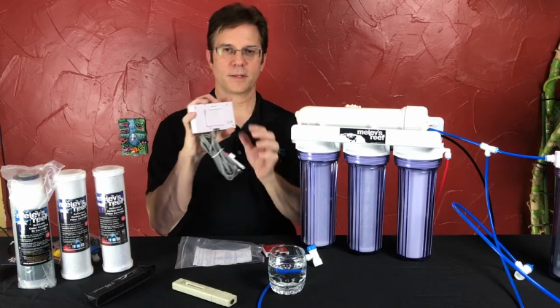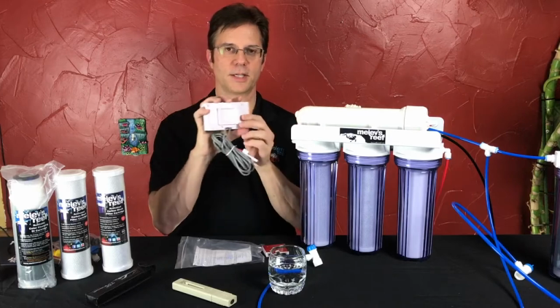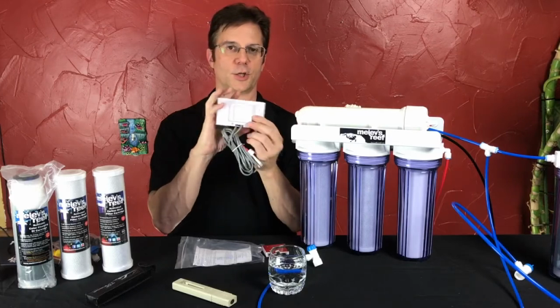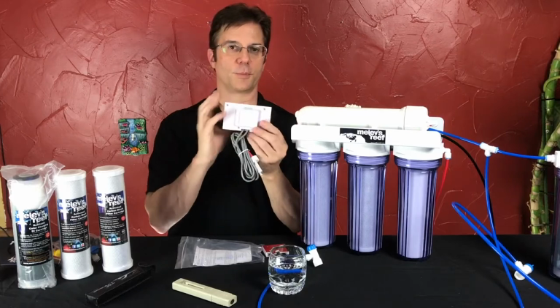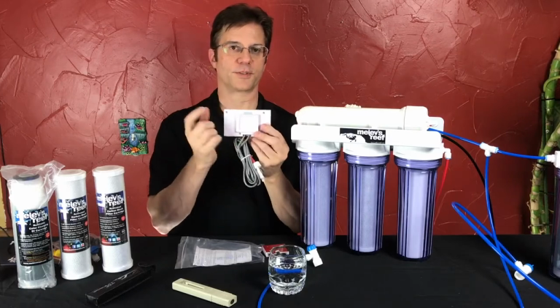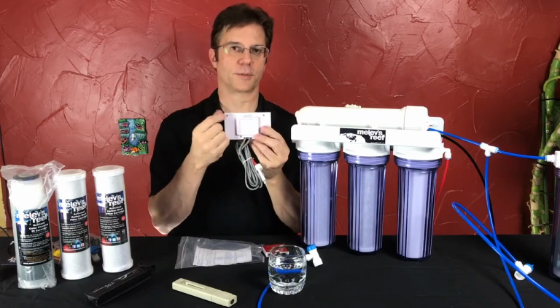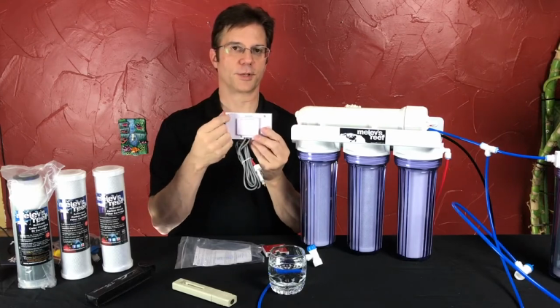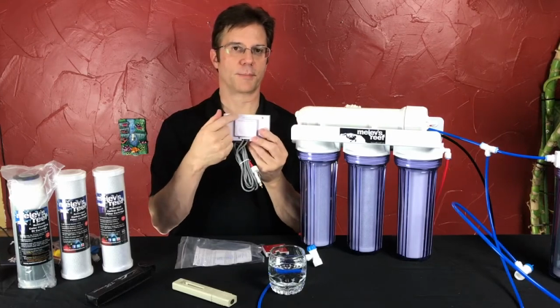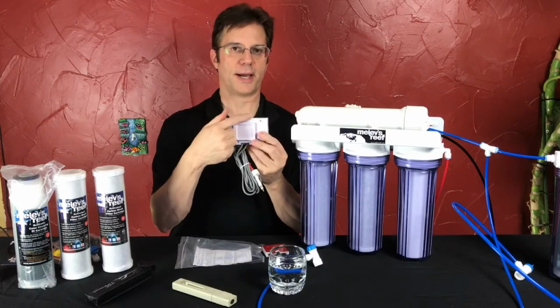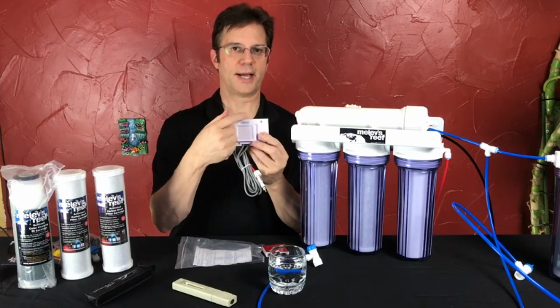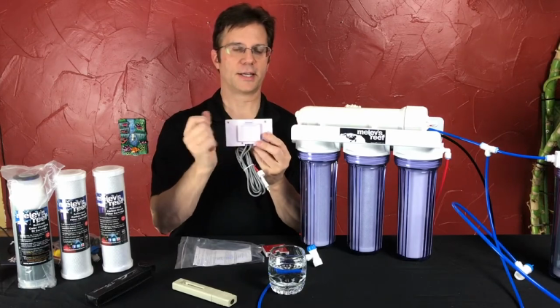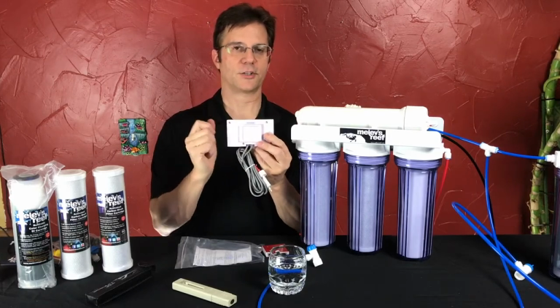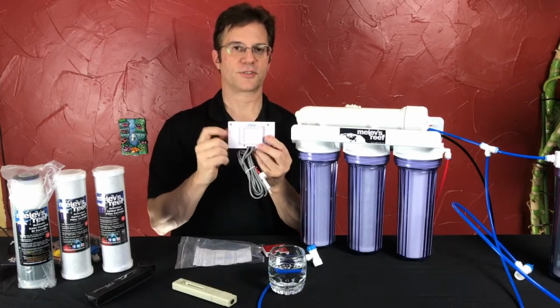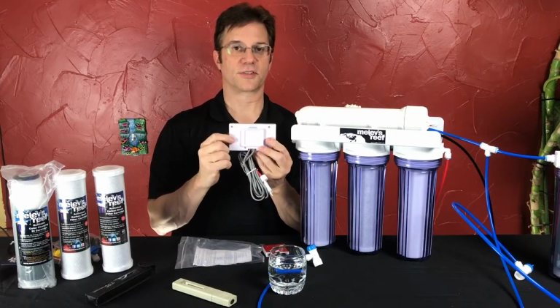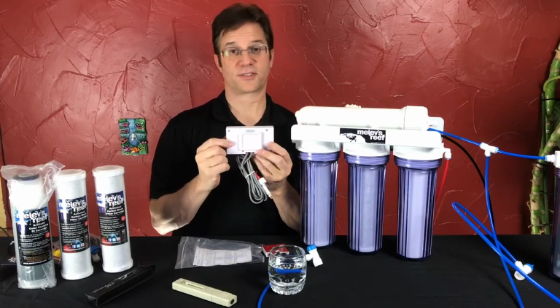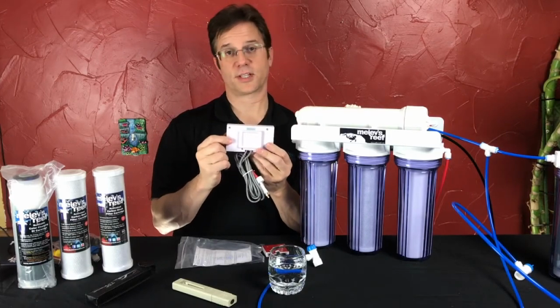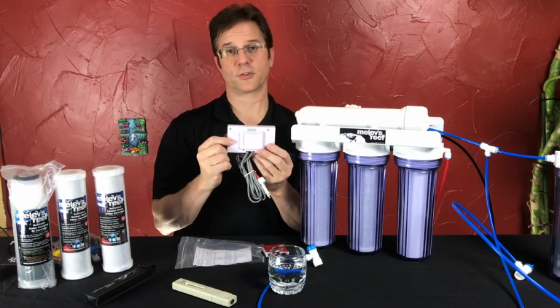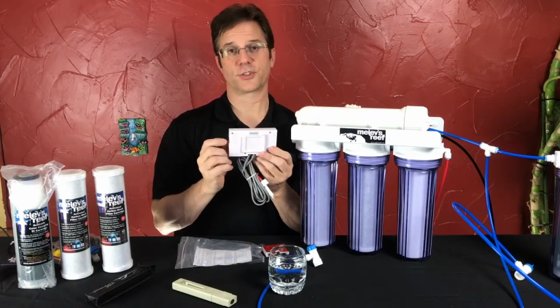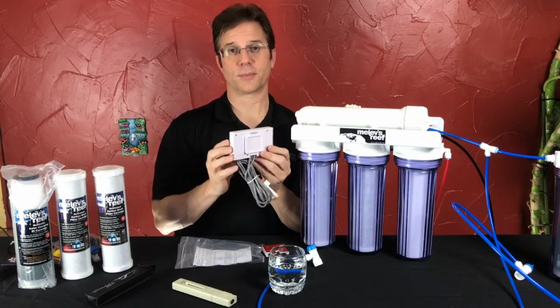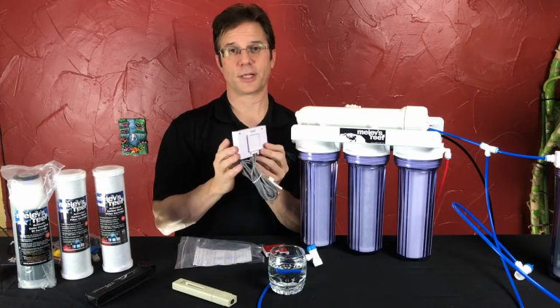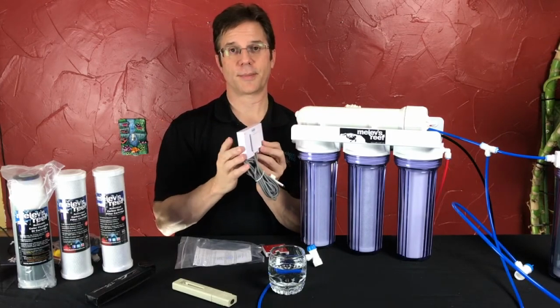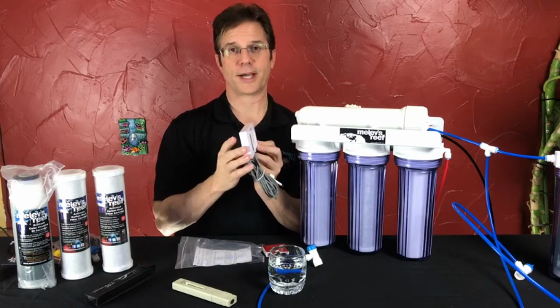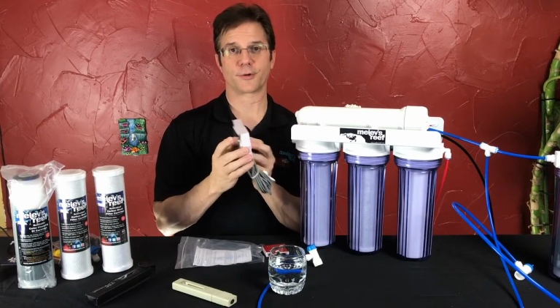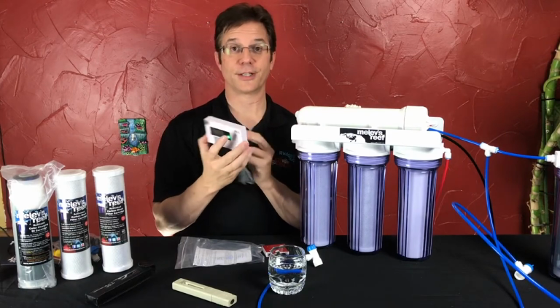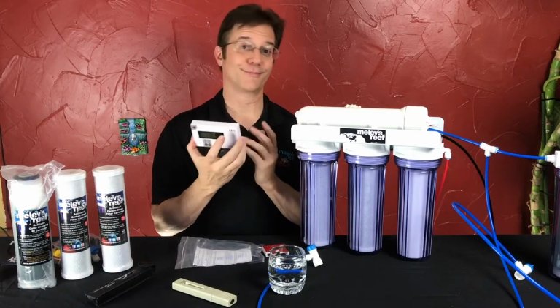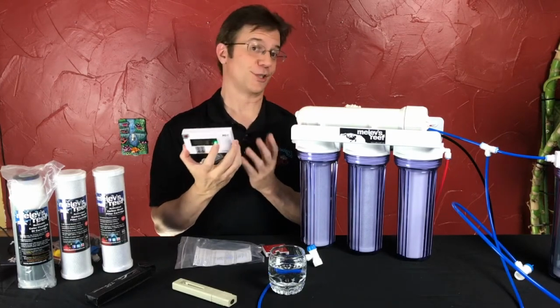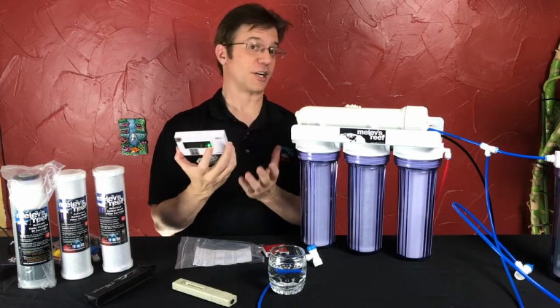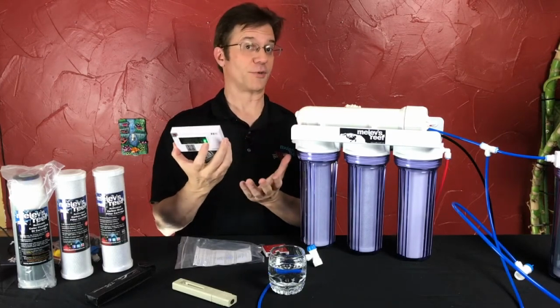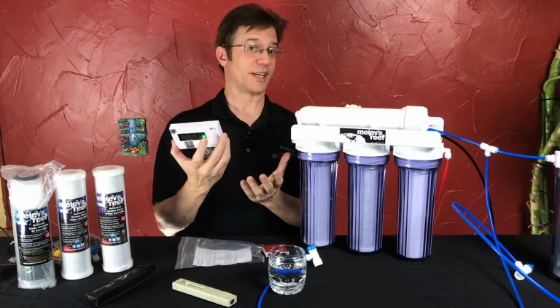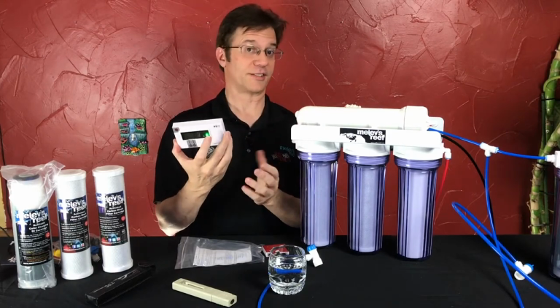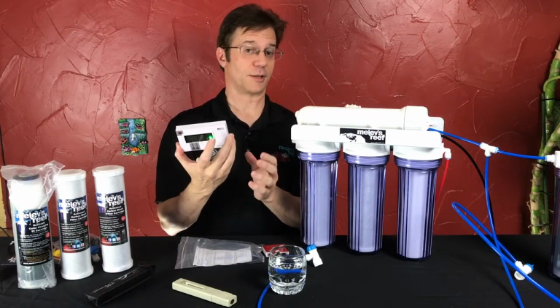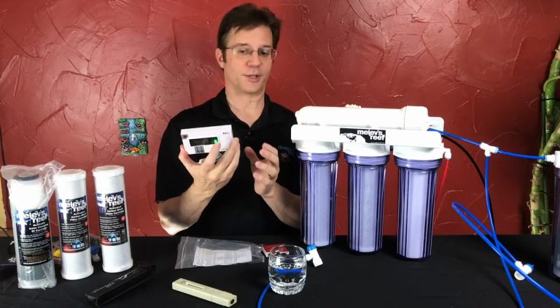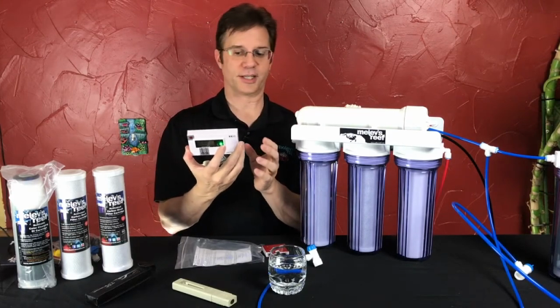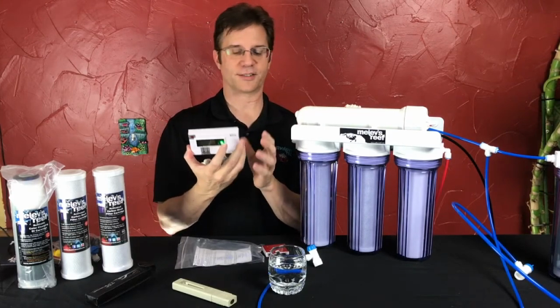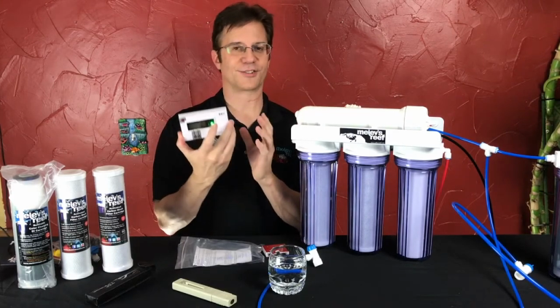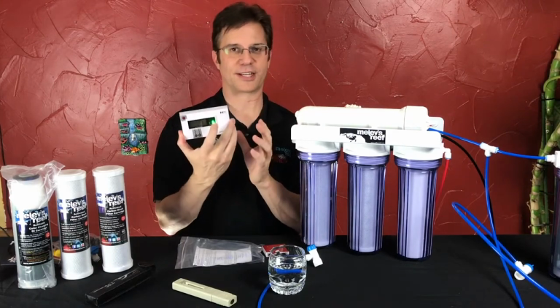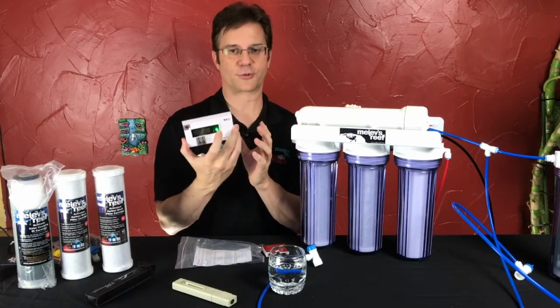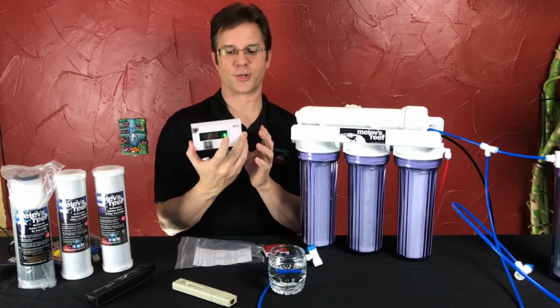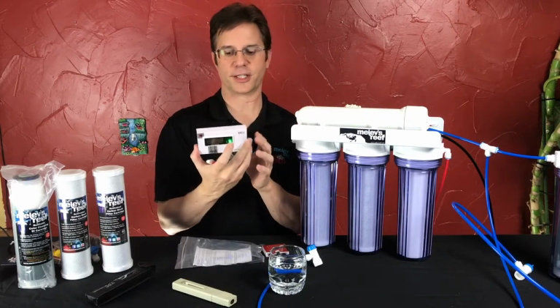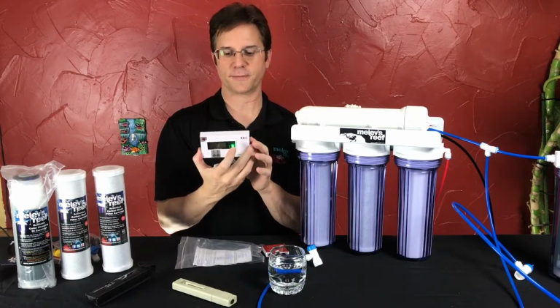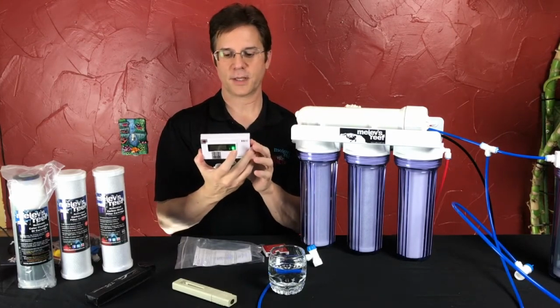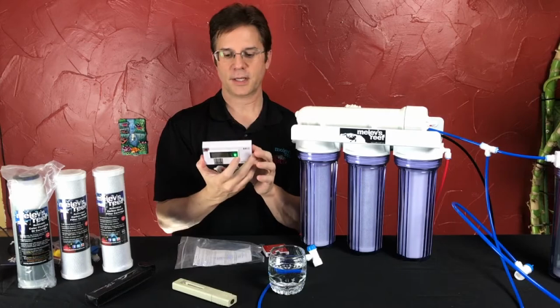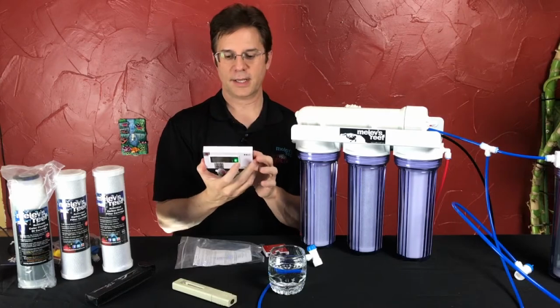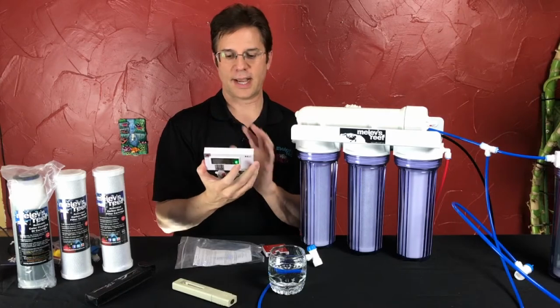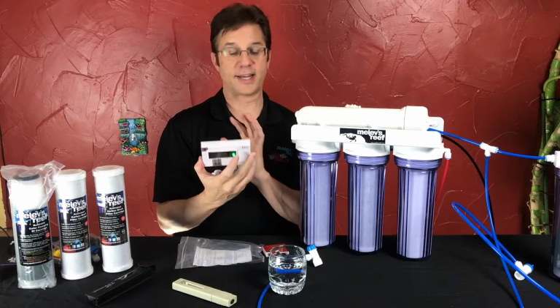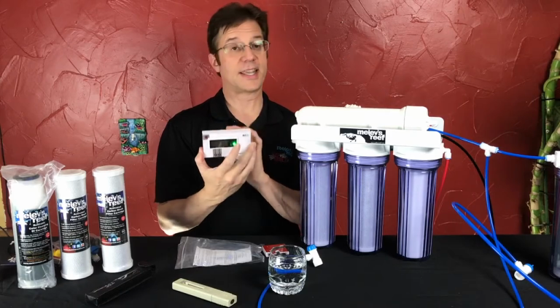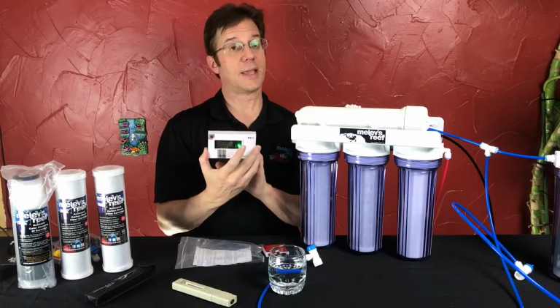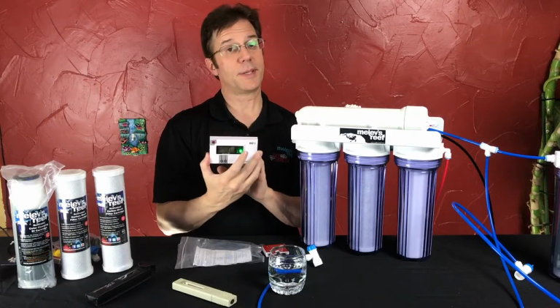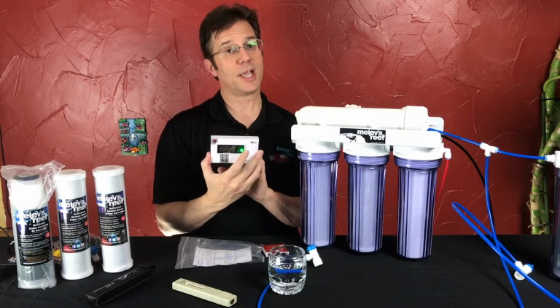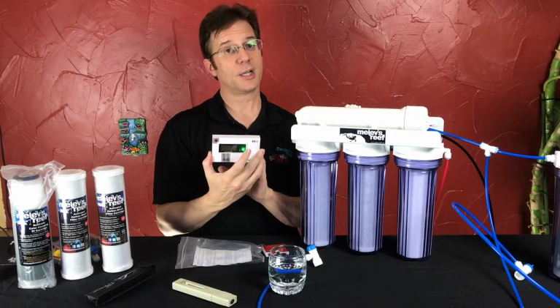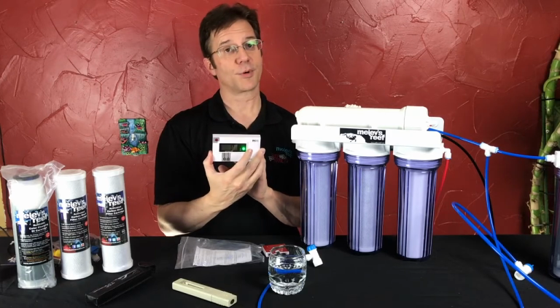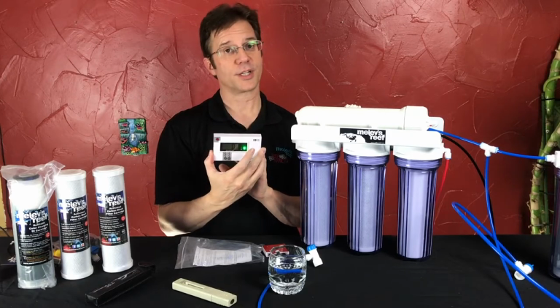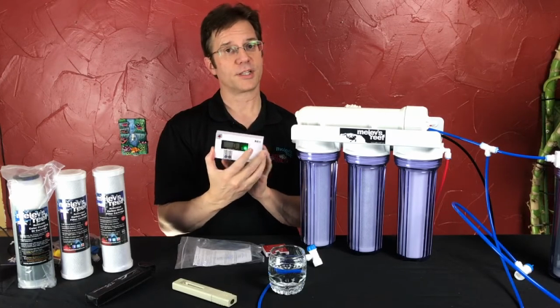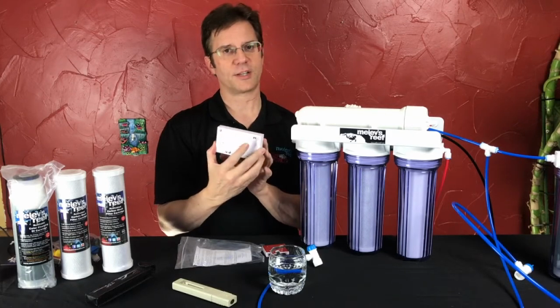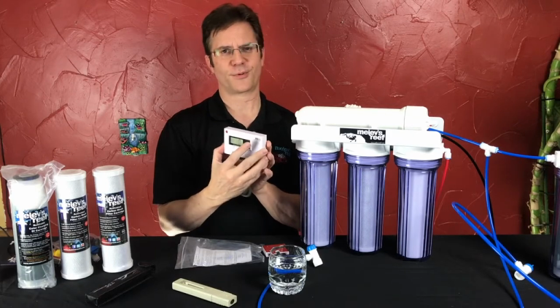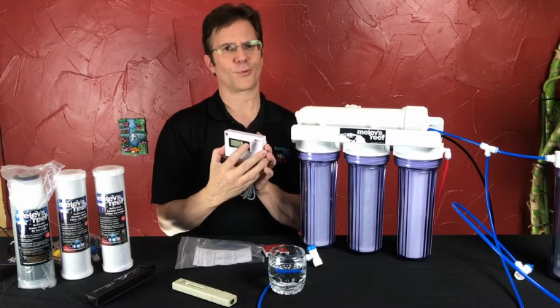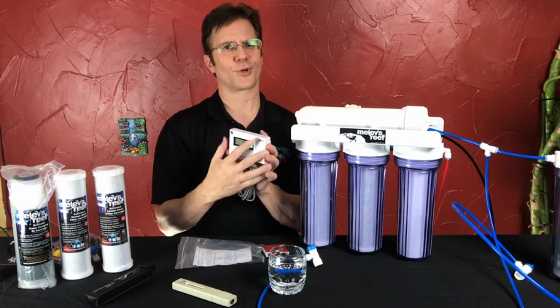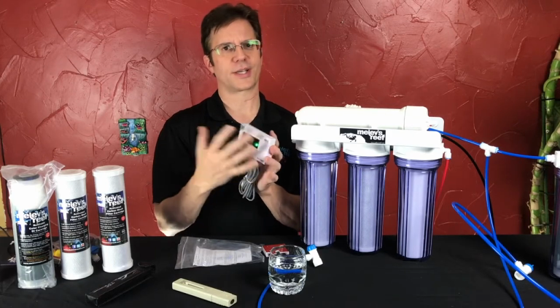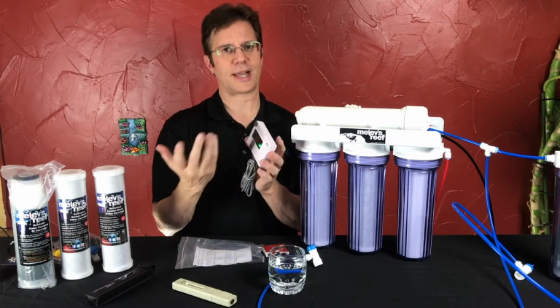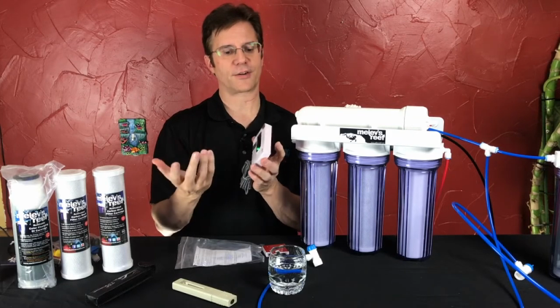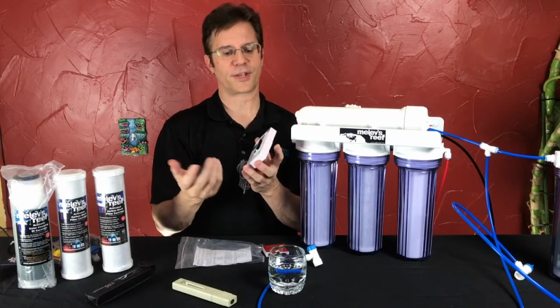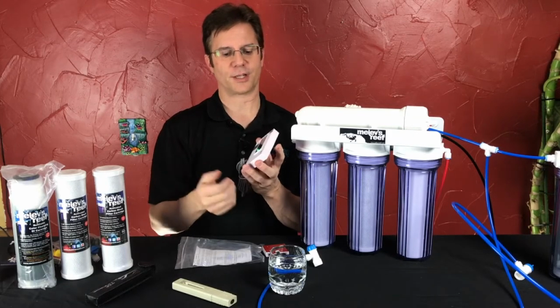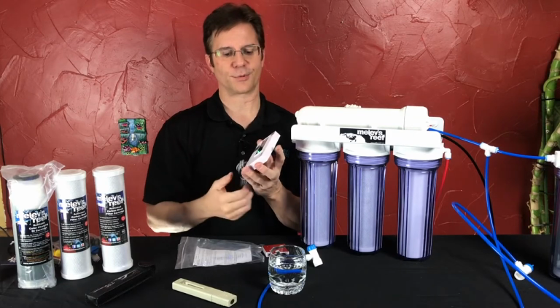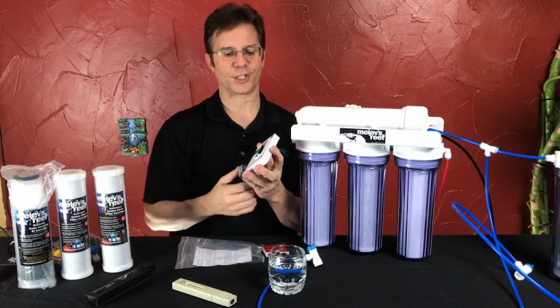It opens up on the back and uses a single AA battery, which everyone has, so that's great. And it can be calibrated if it were to get out of calibration, but that's usually very rare.